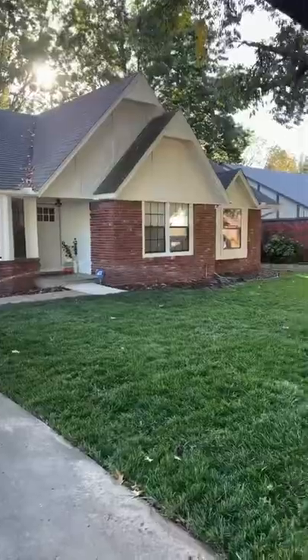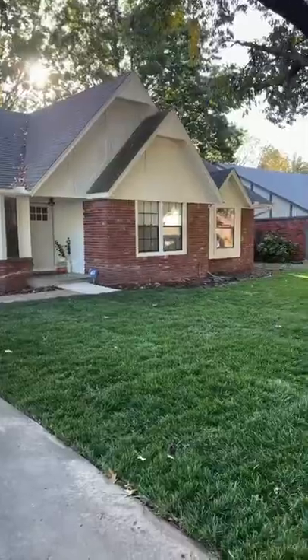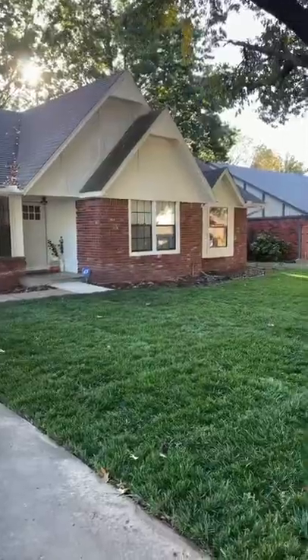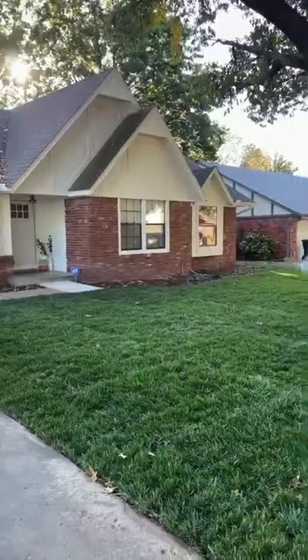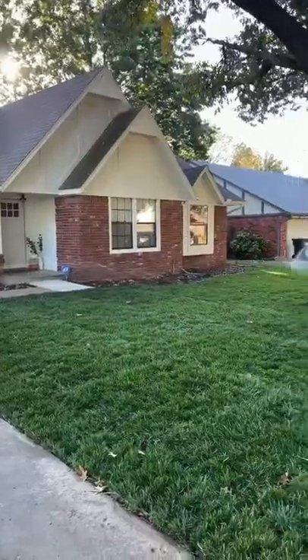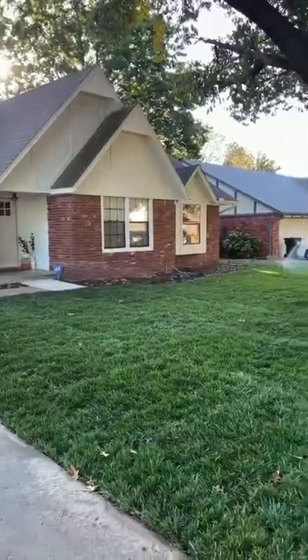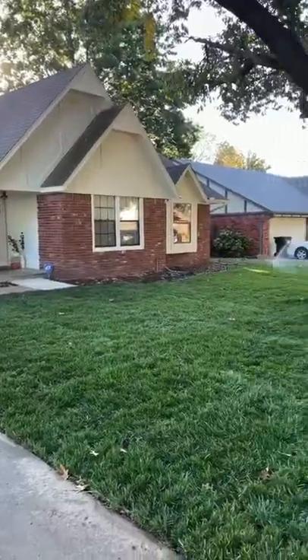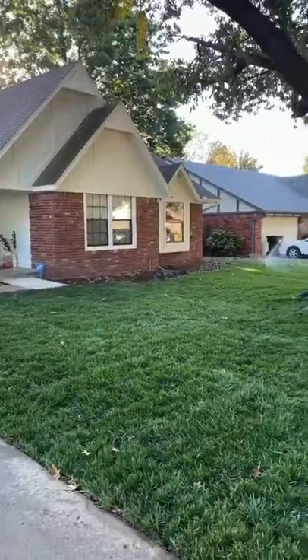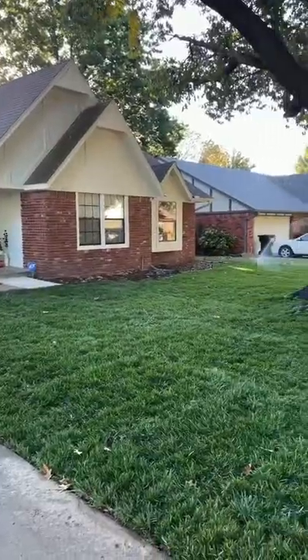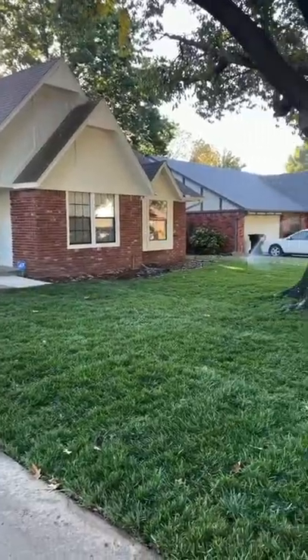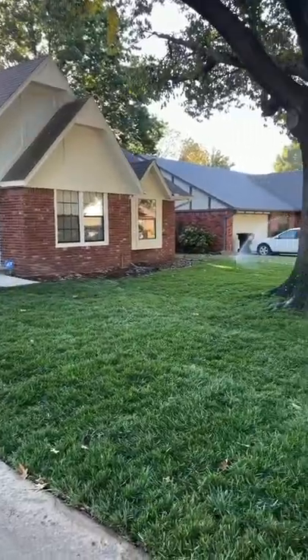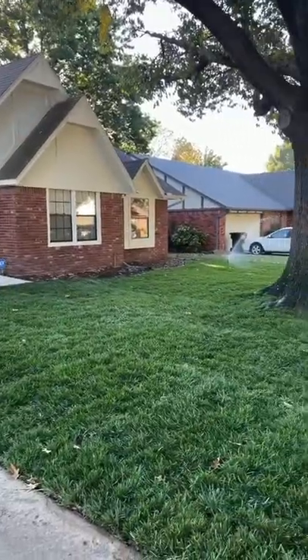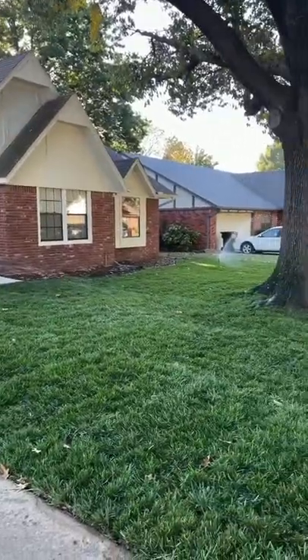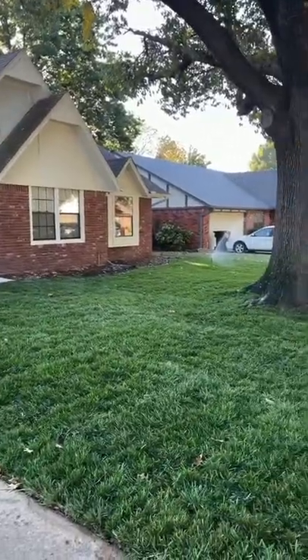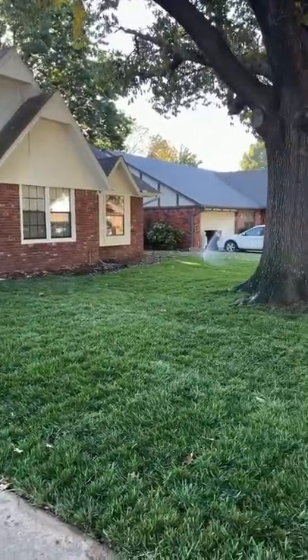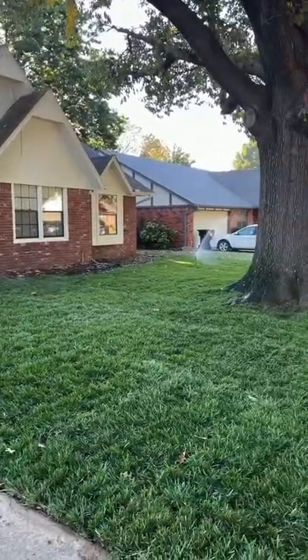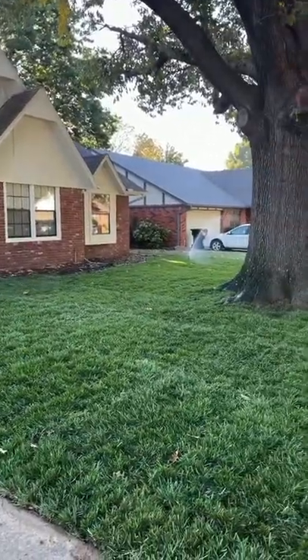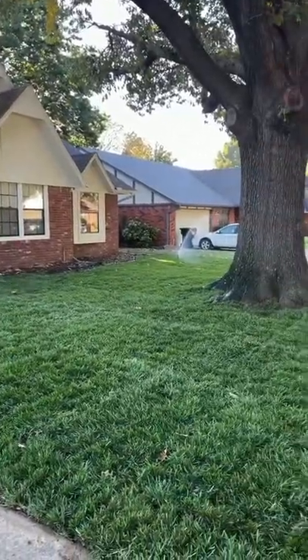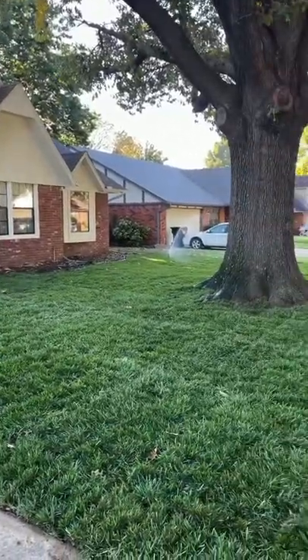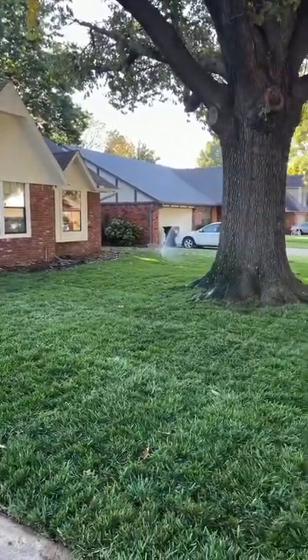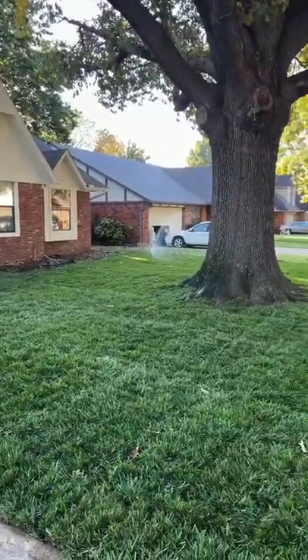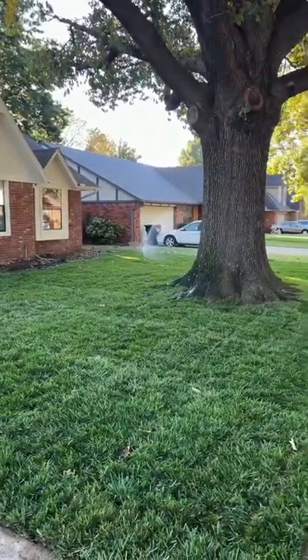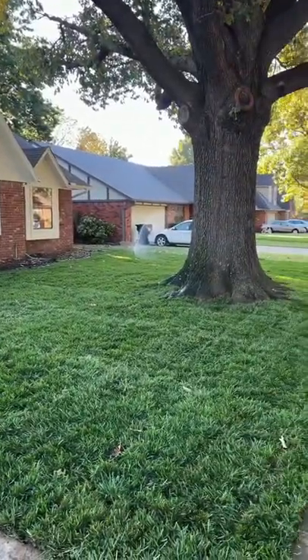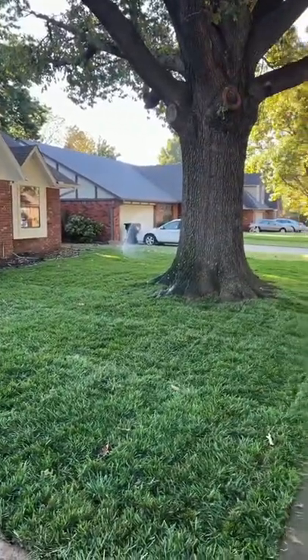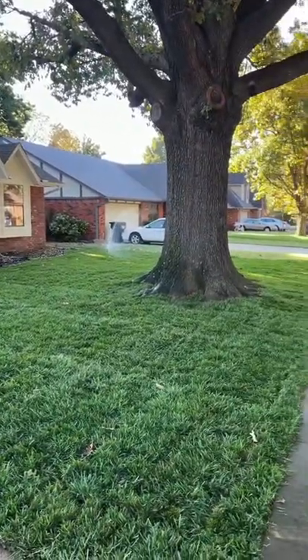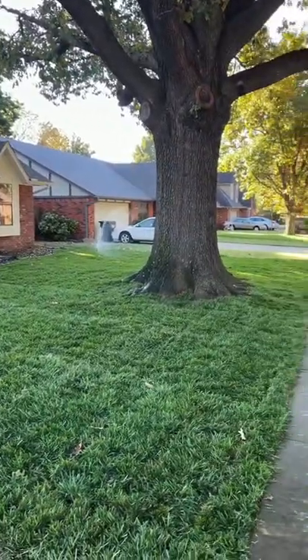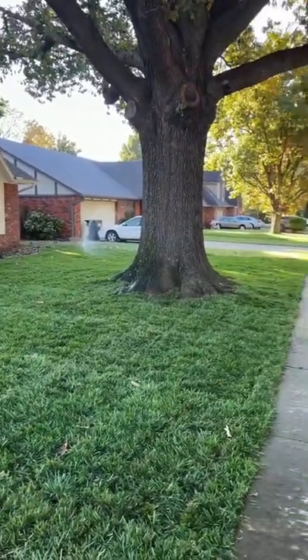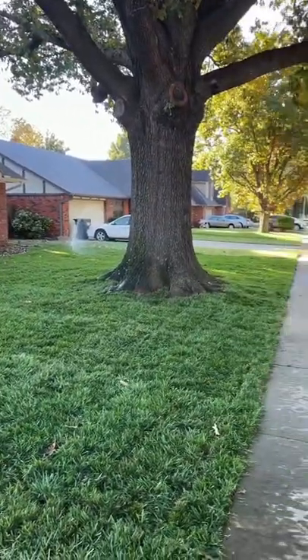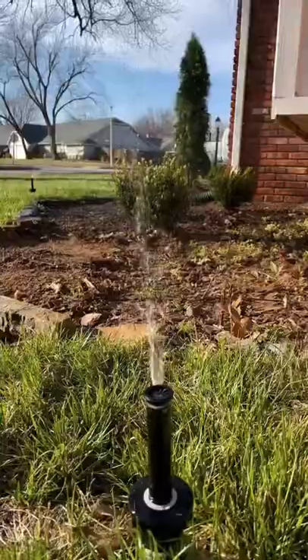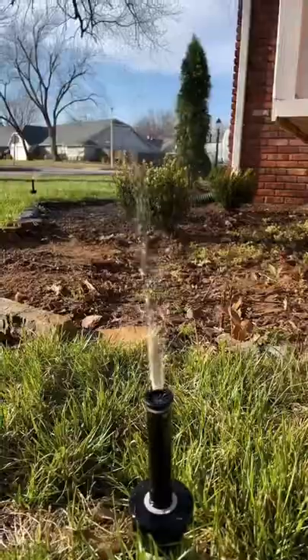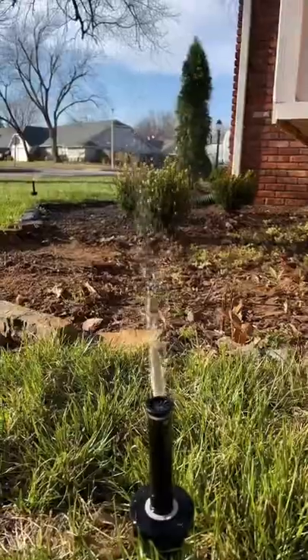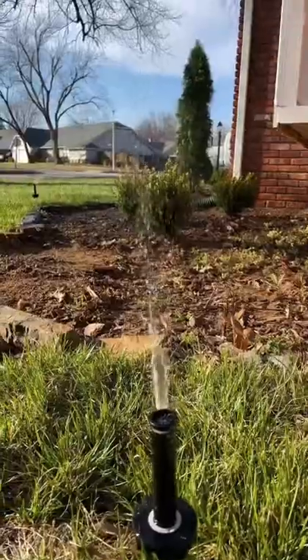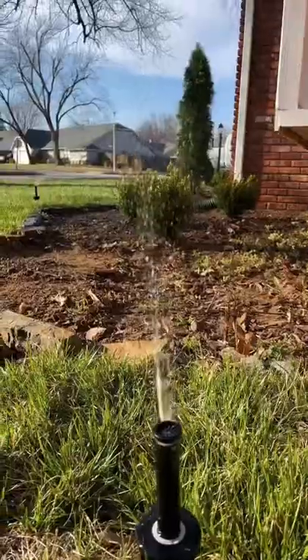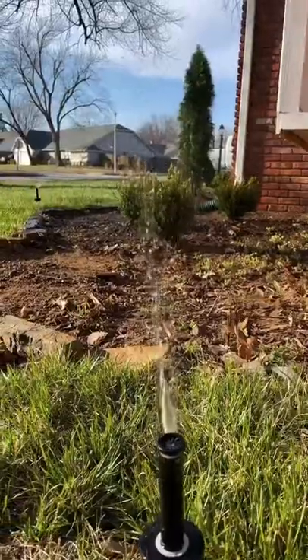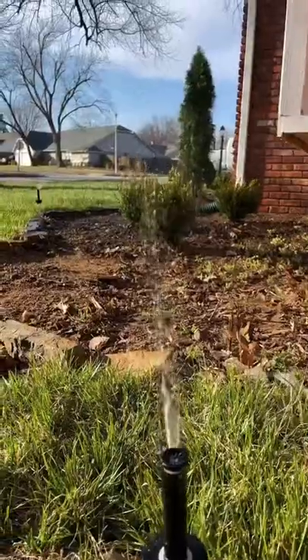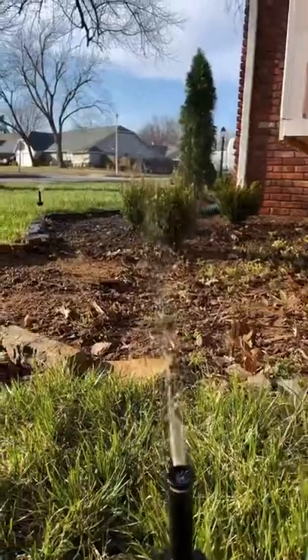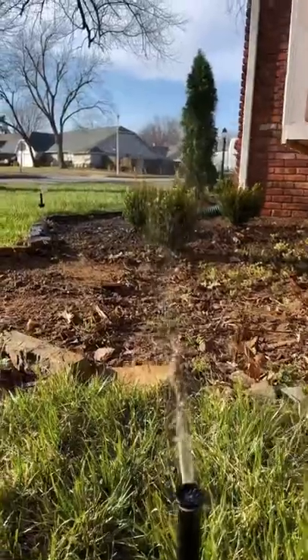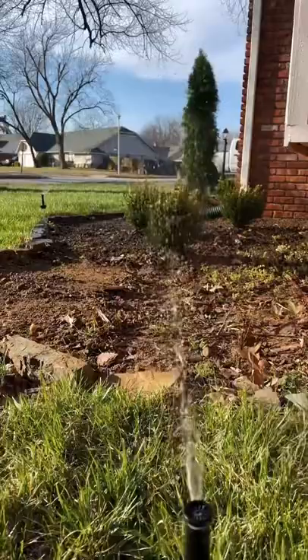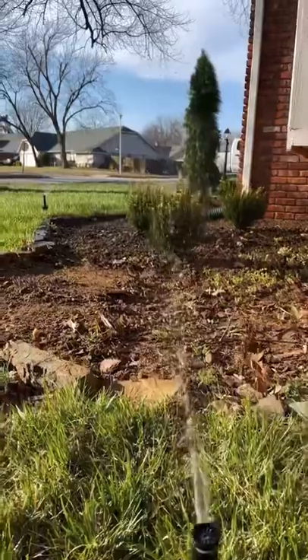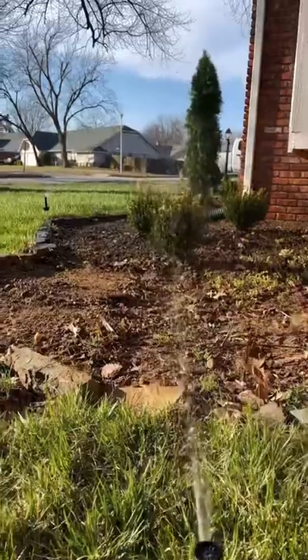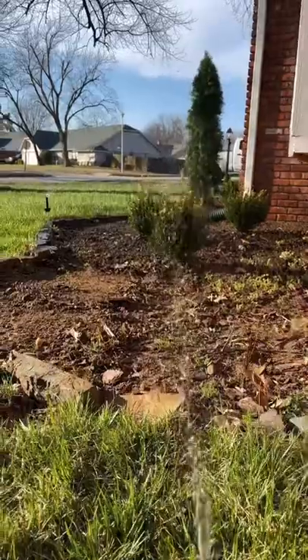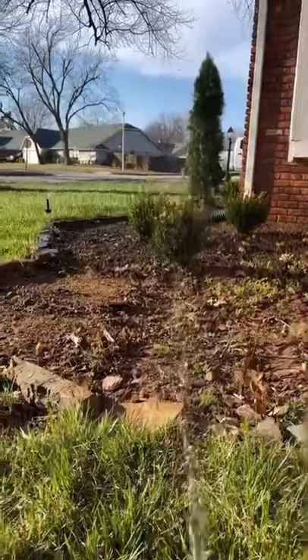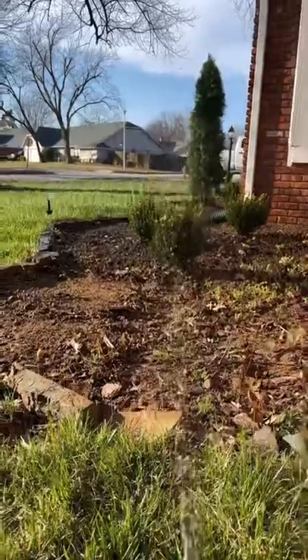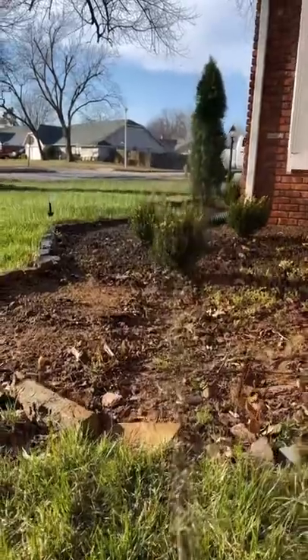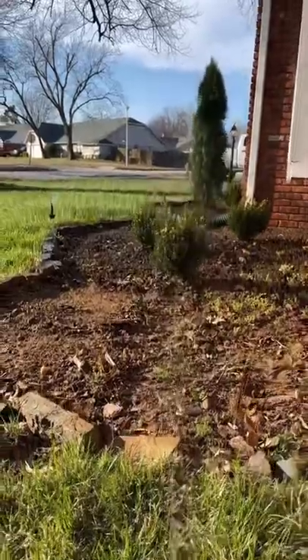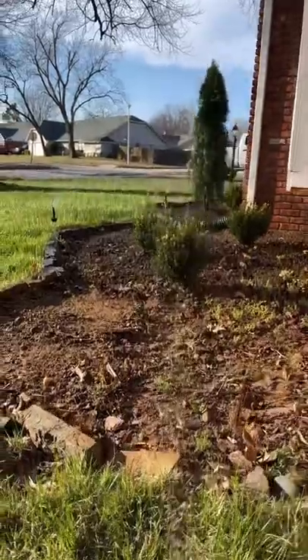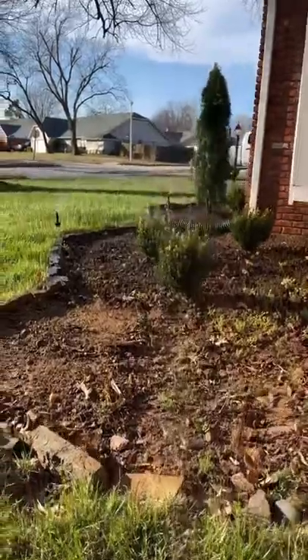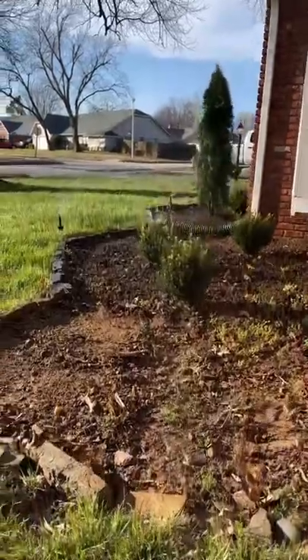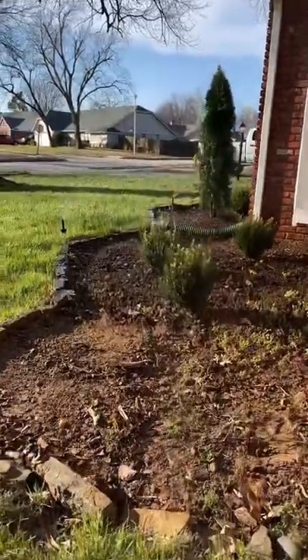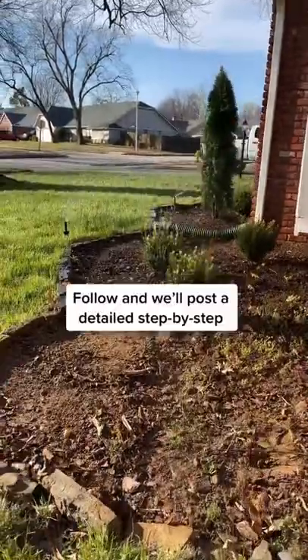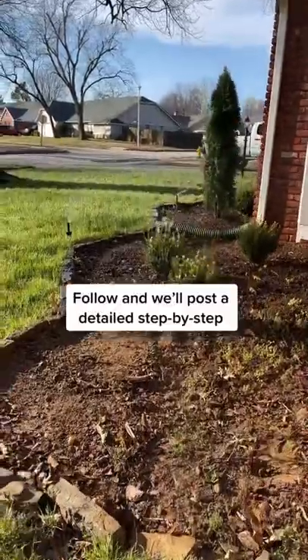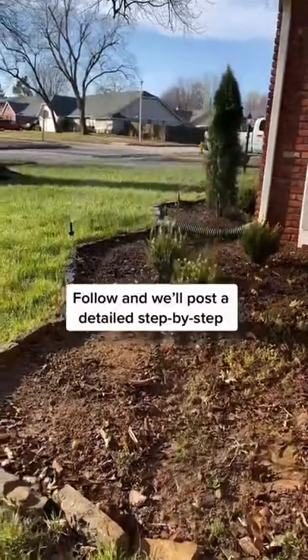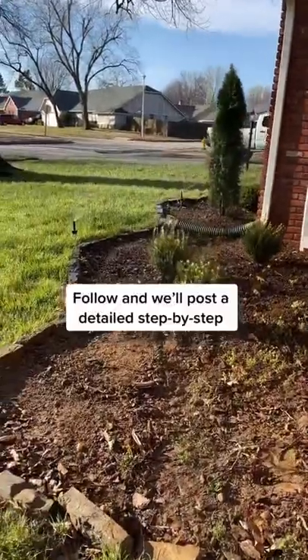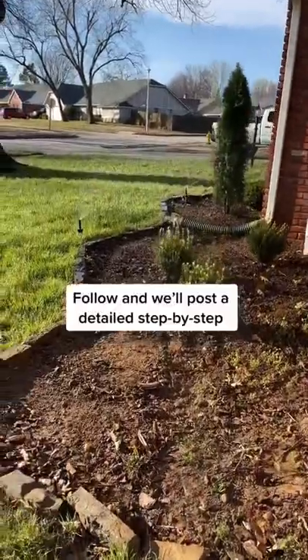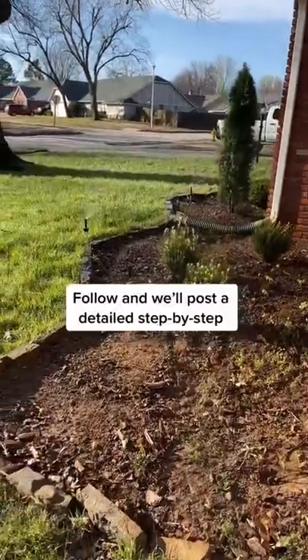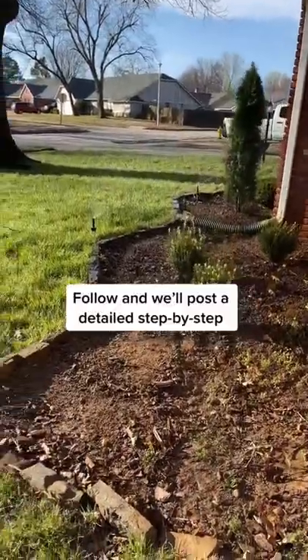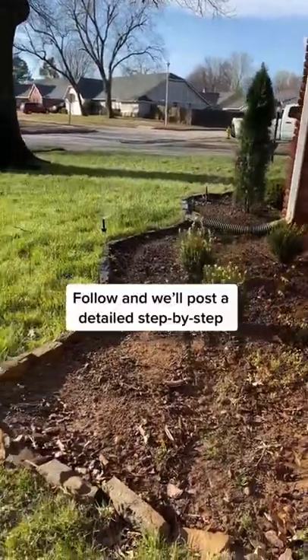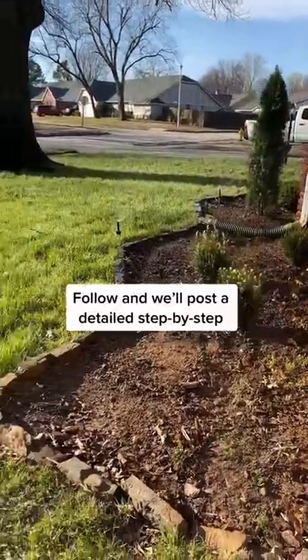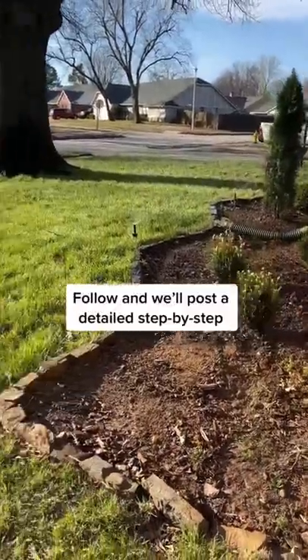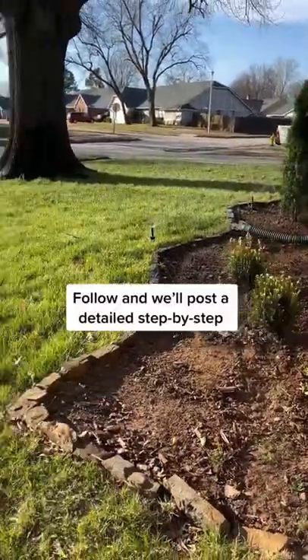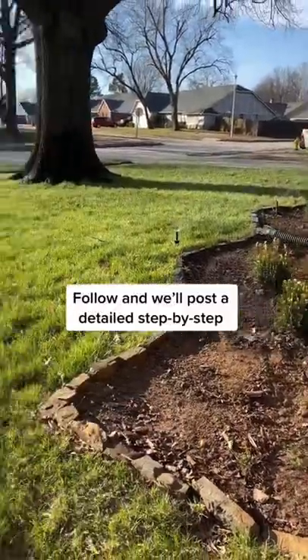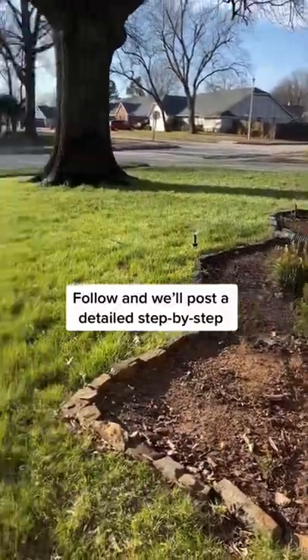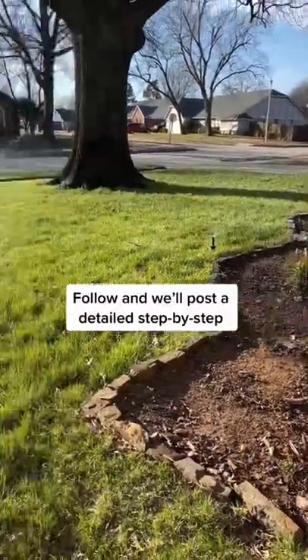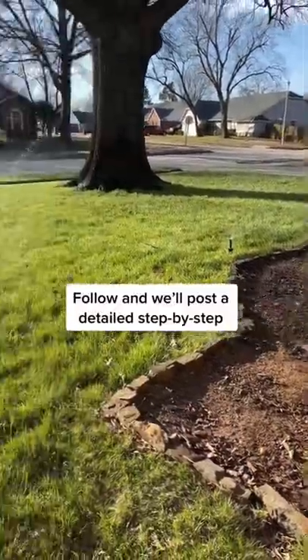We posted this on our Instagram and had a massive response and tons of questions. If you want to see us do it in our backyard and do a full step-by-step video, comment below.